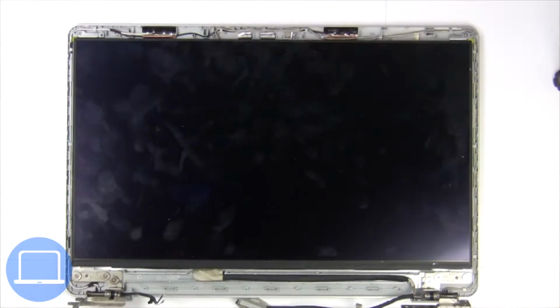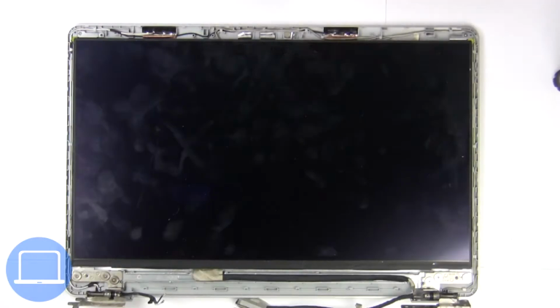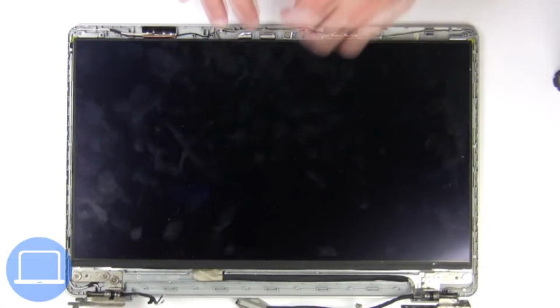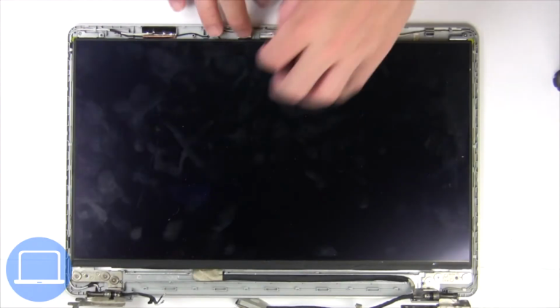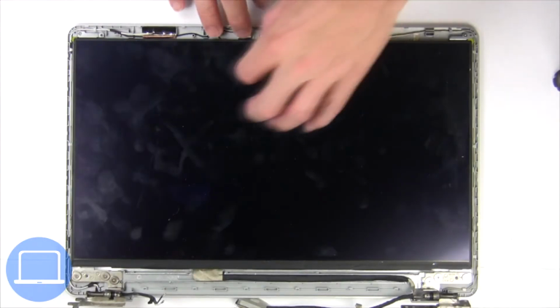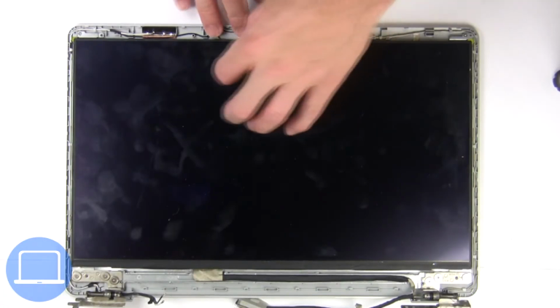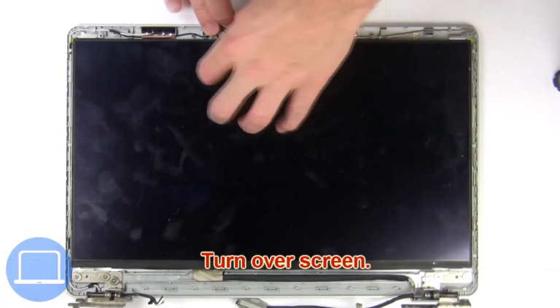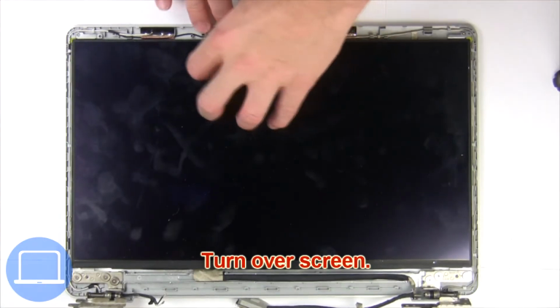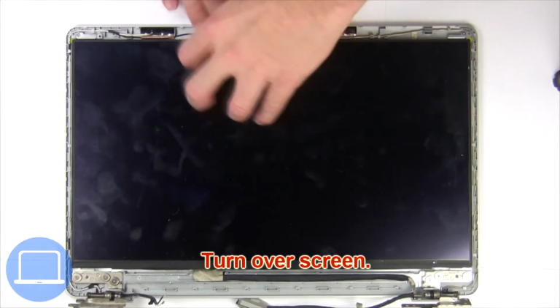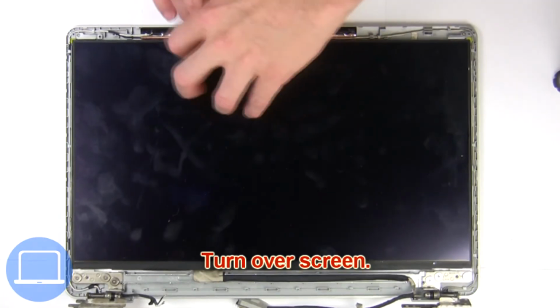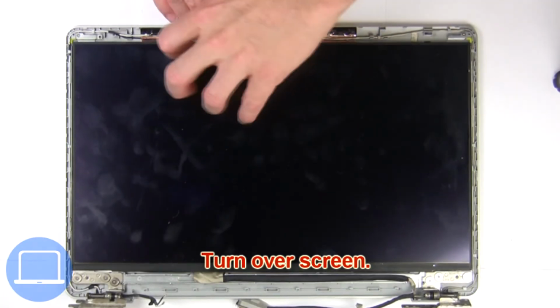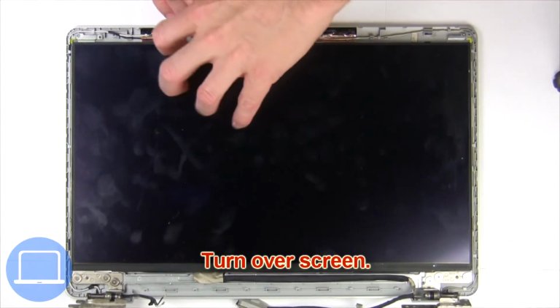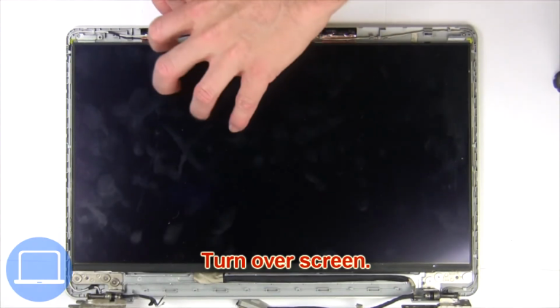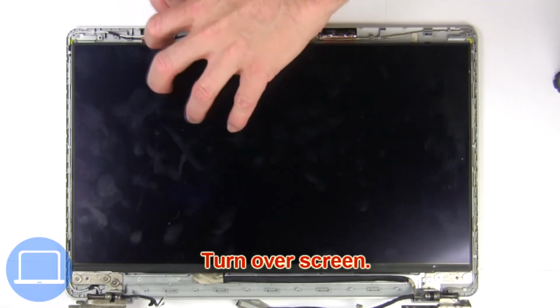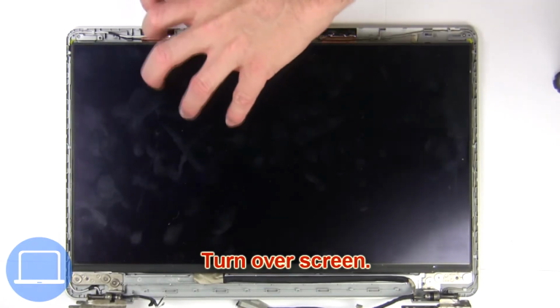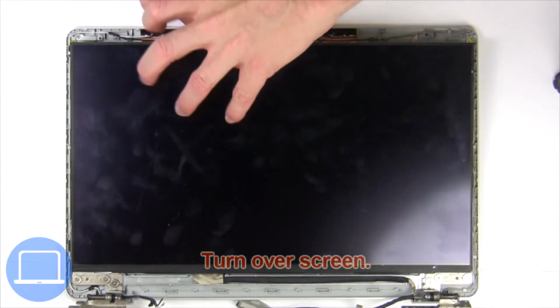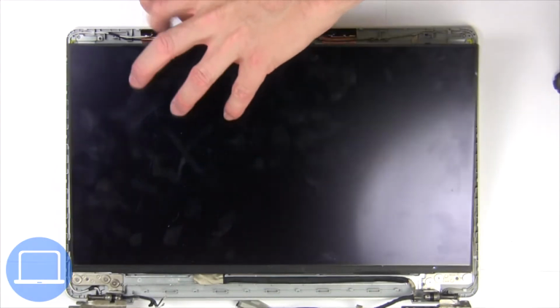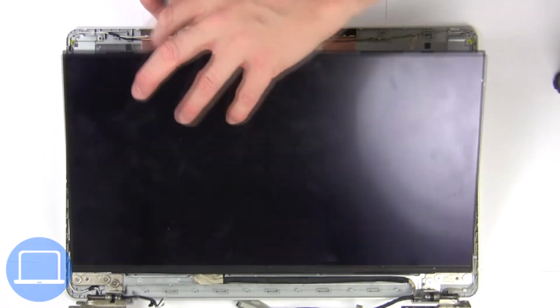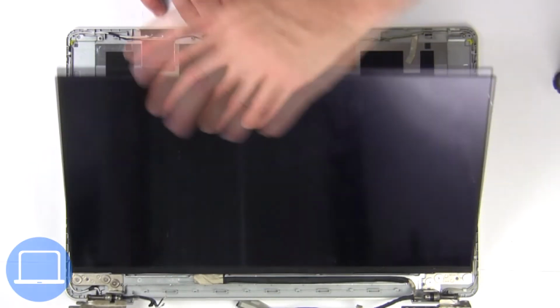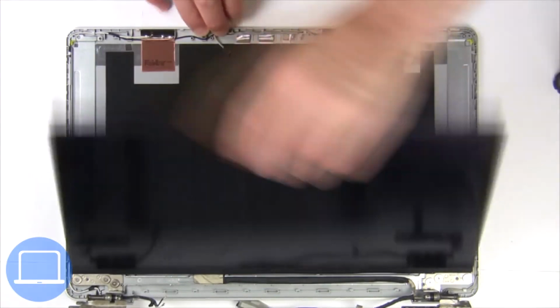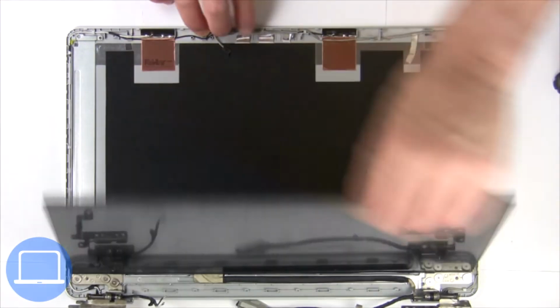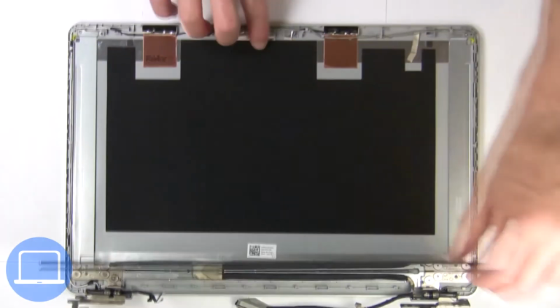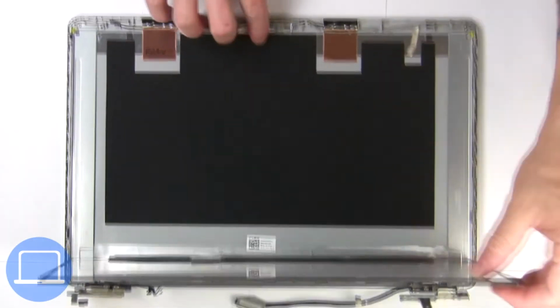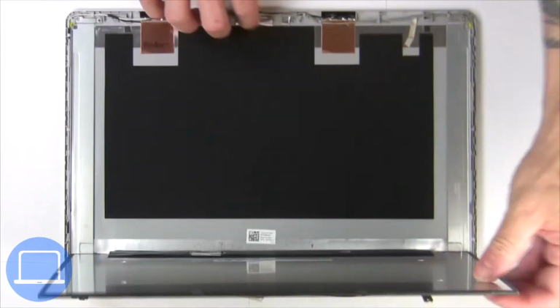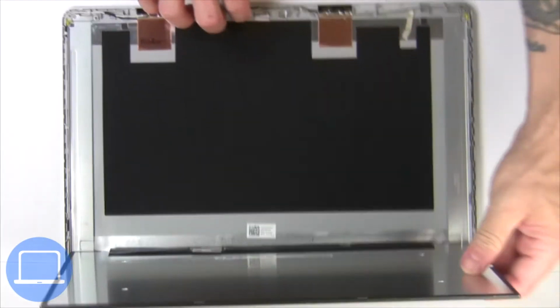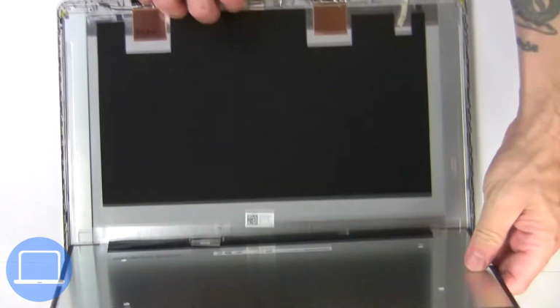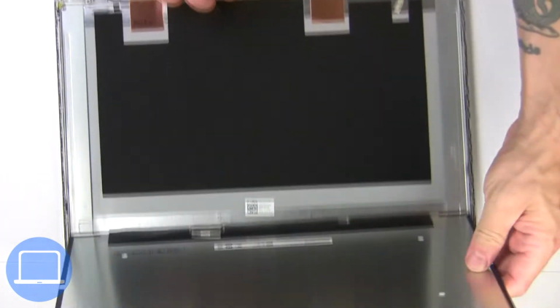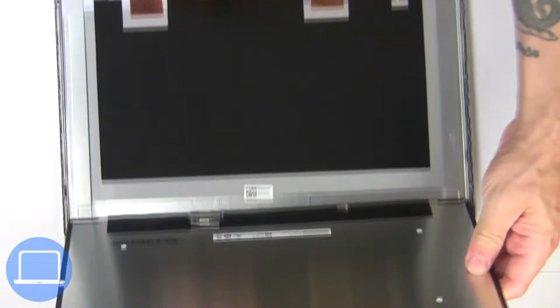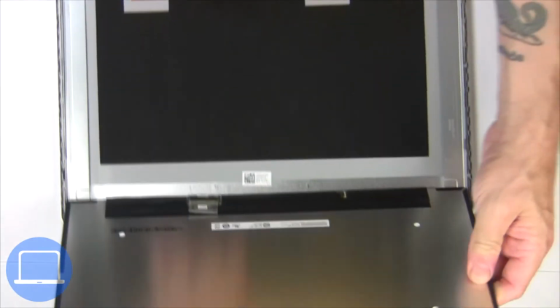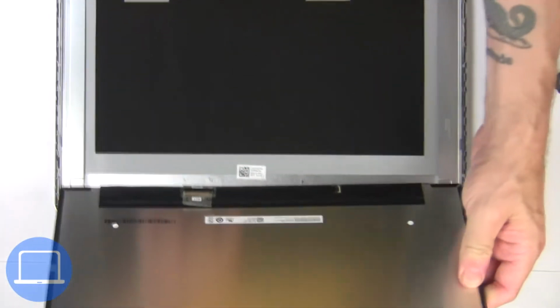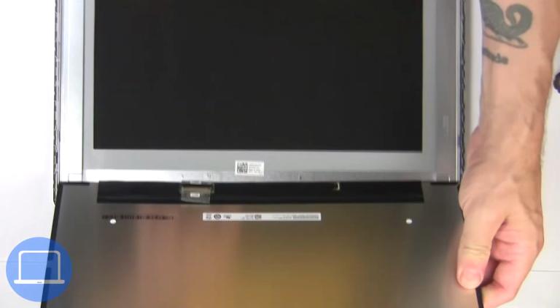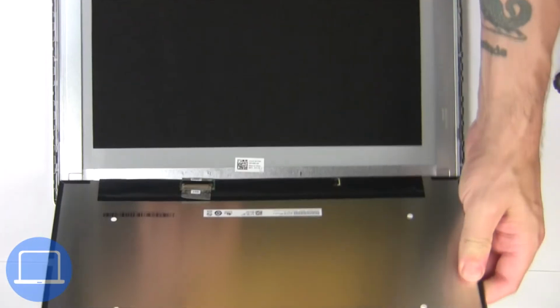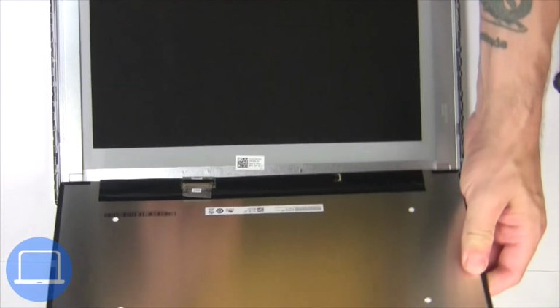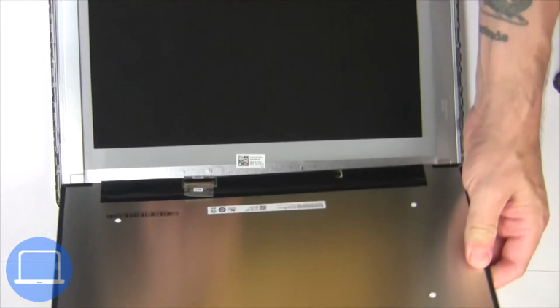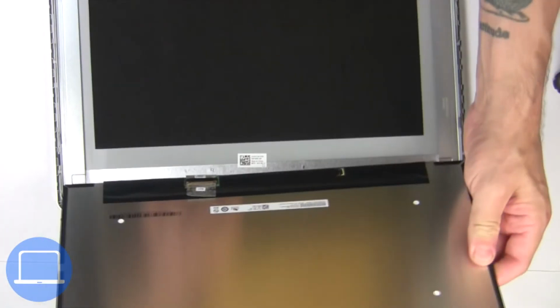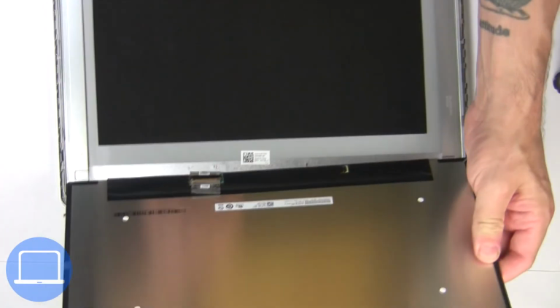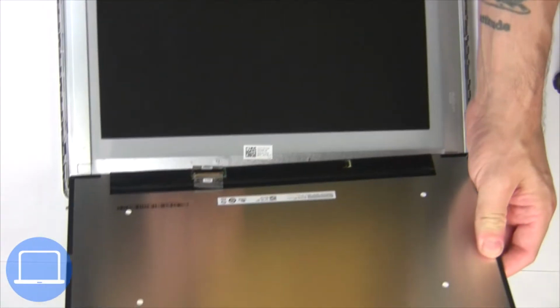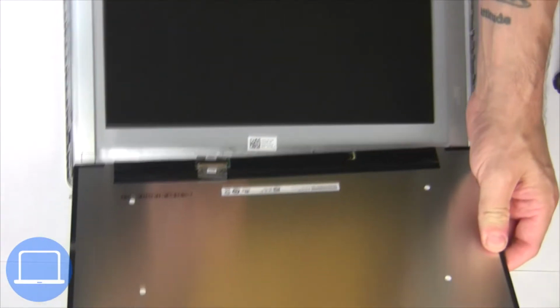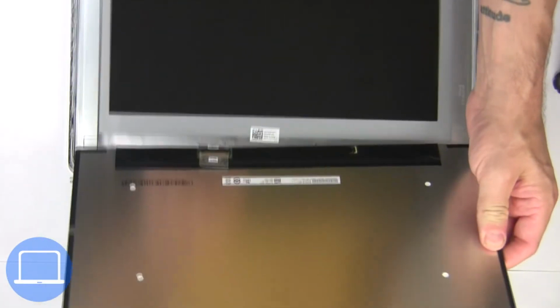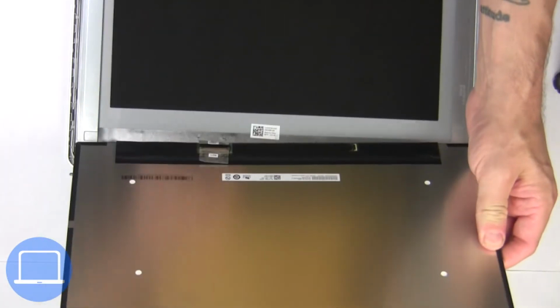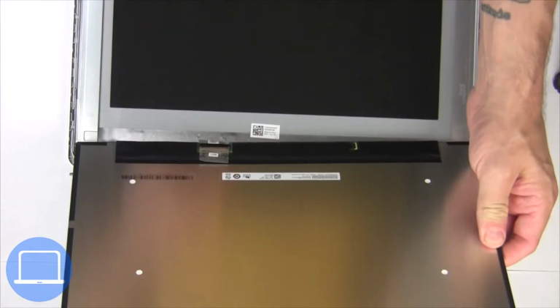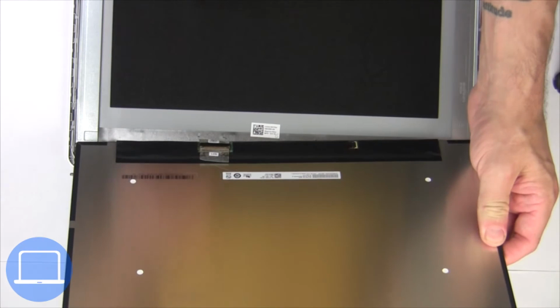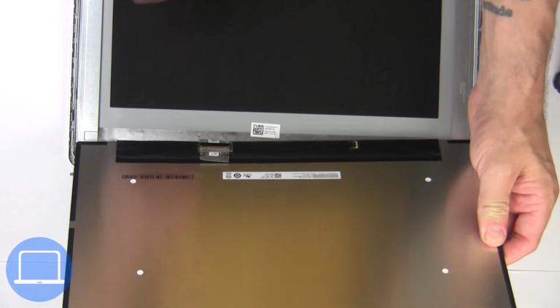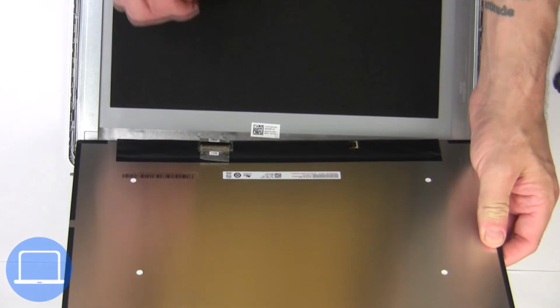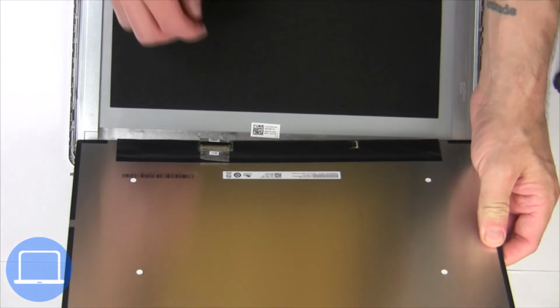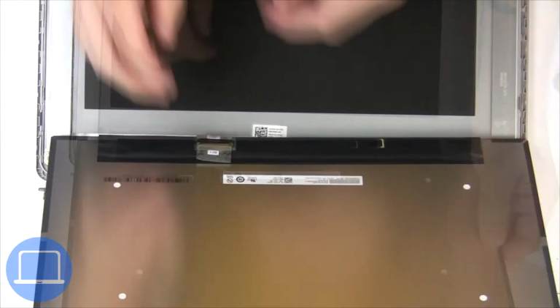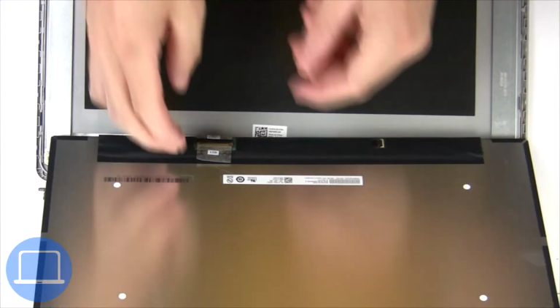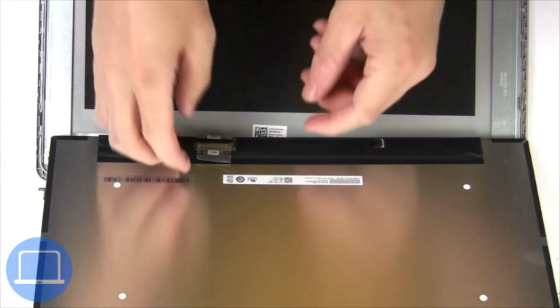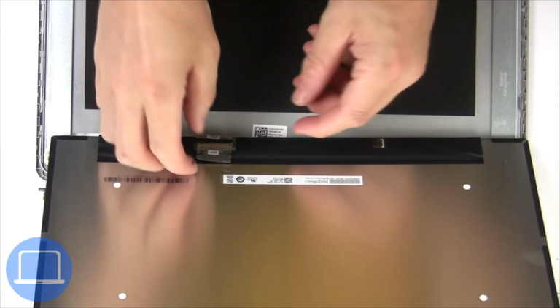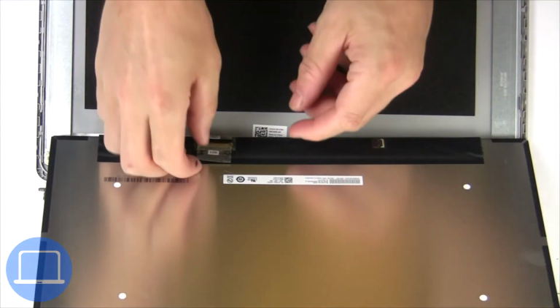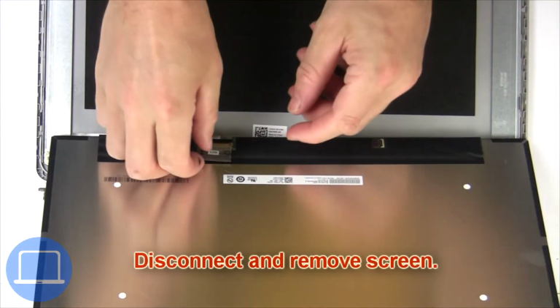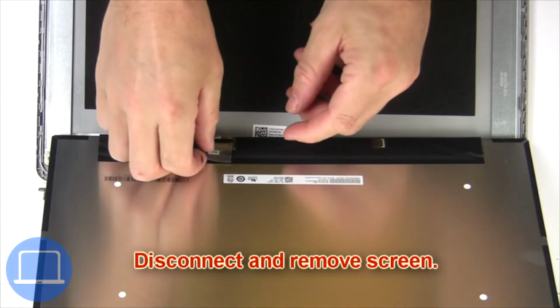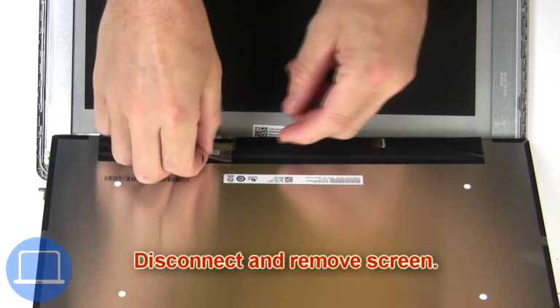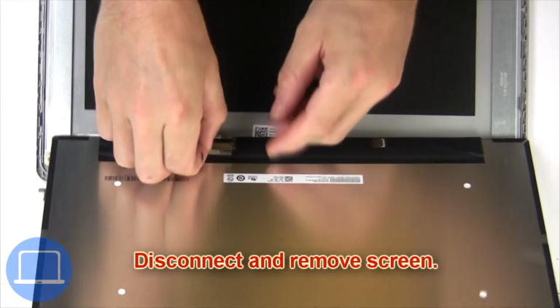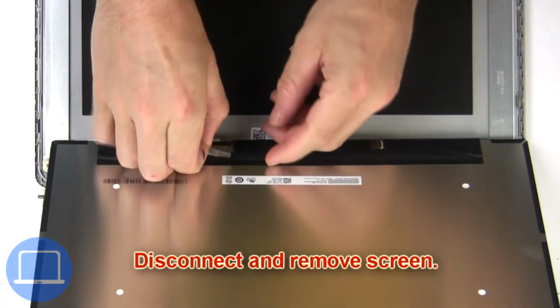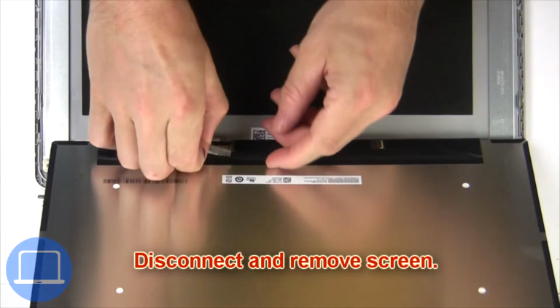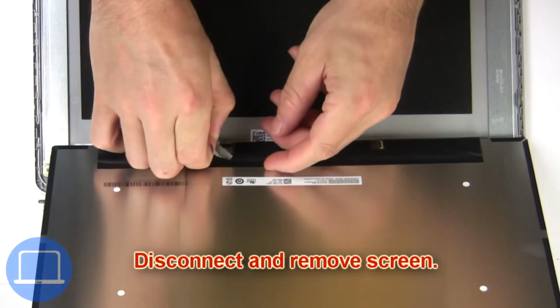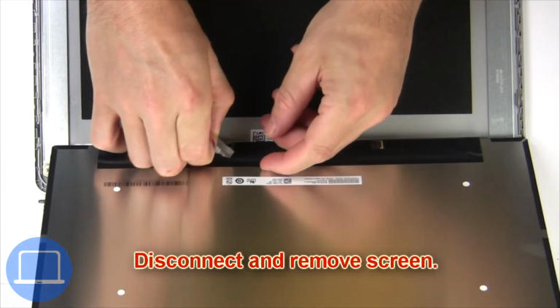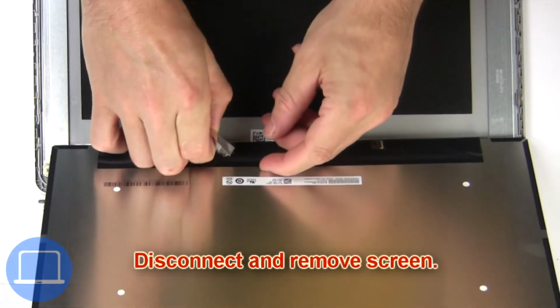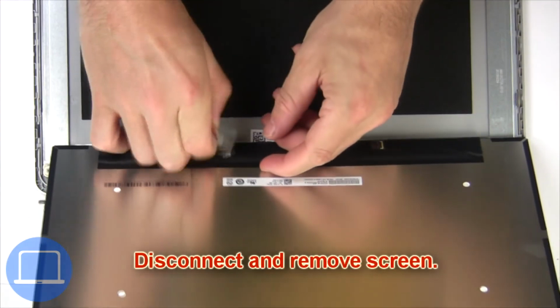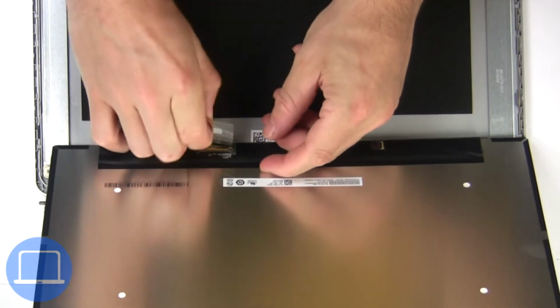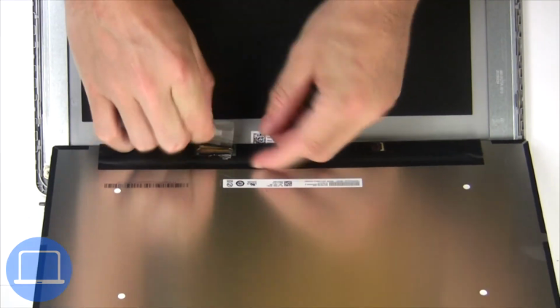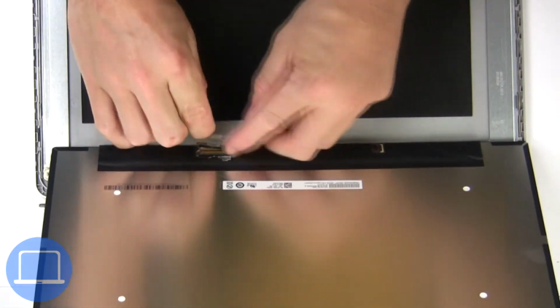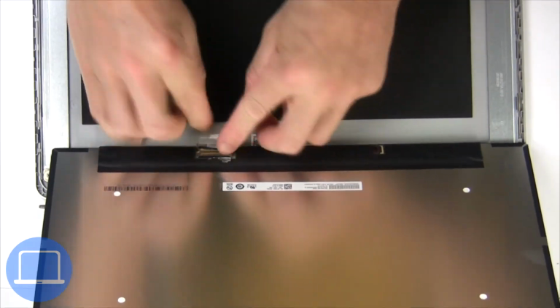Turn over the screen. Then disconnect and remove the screen.